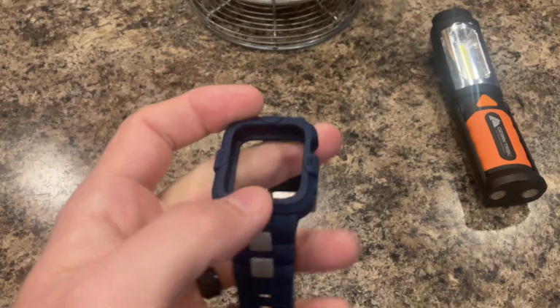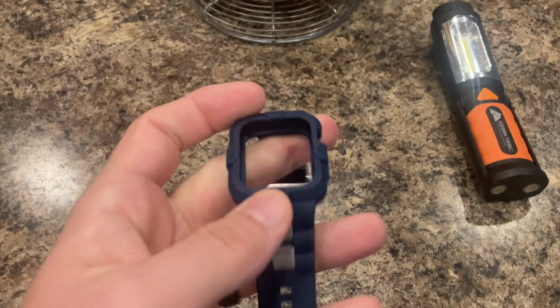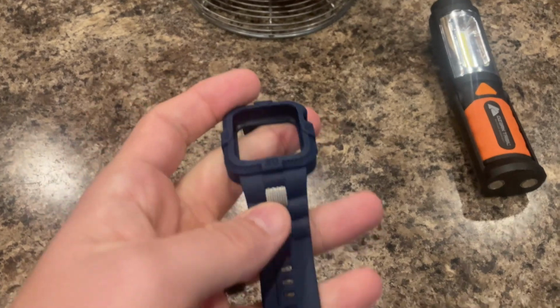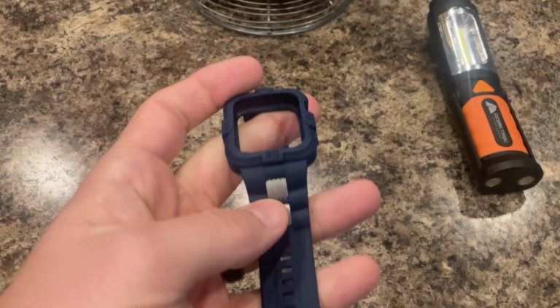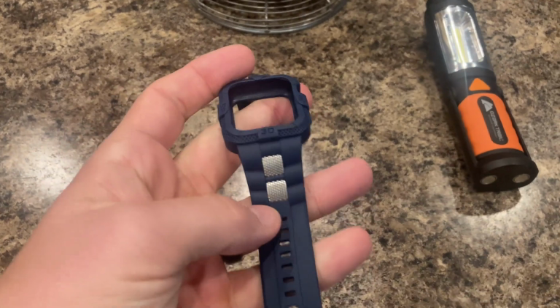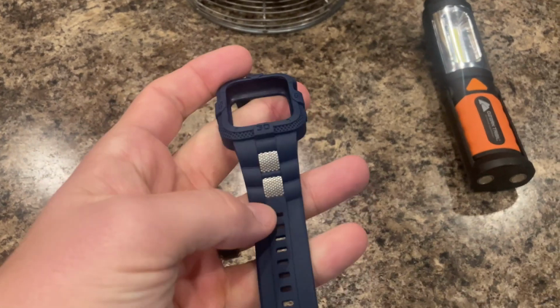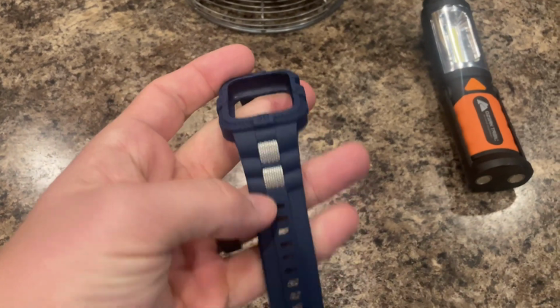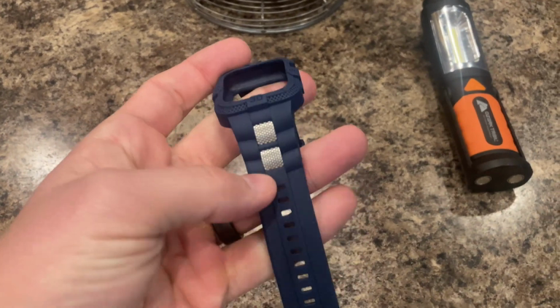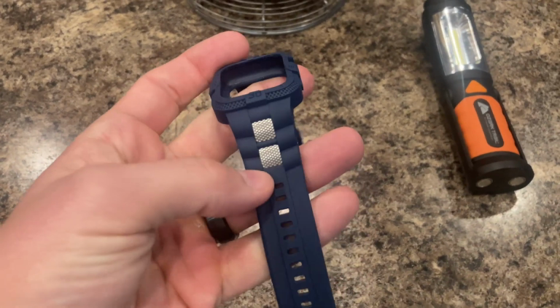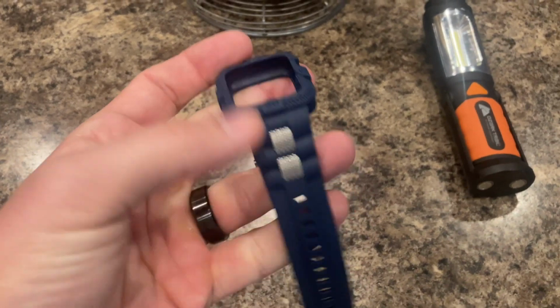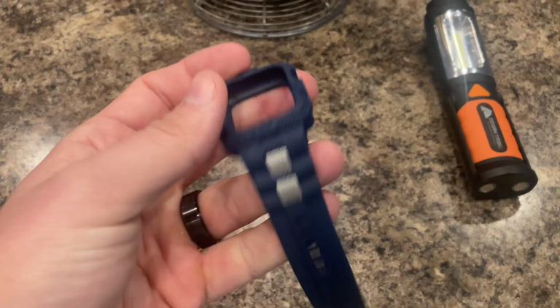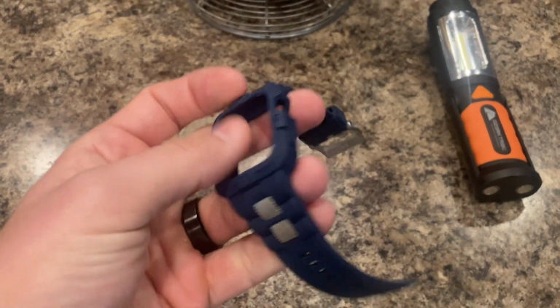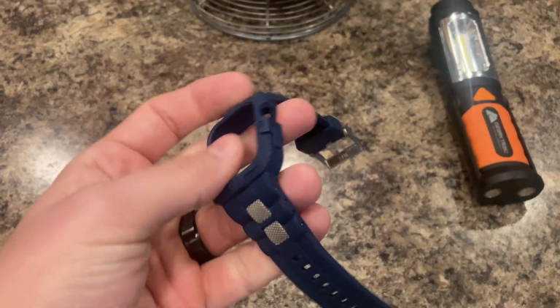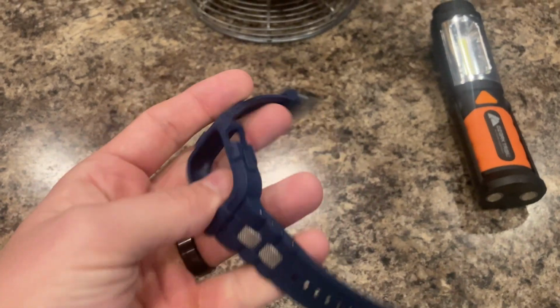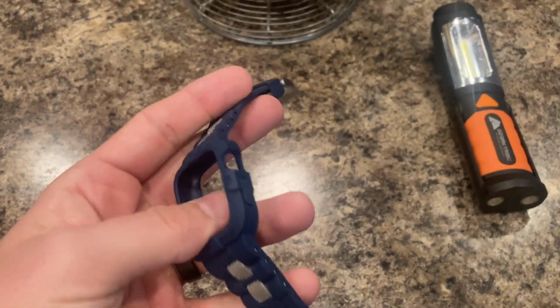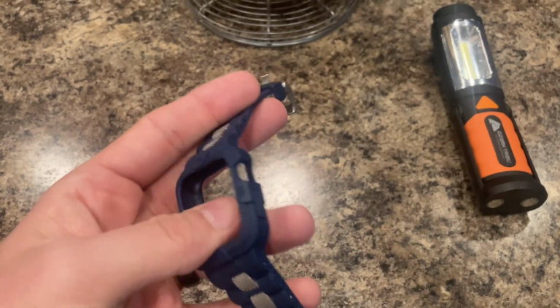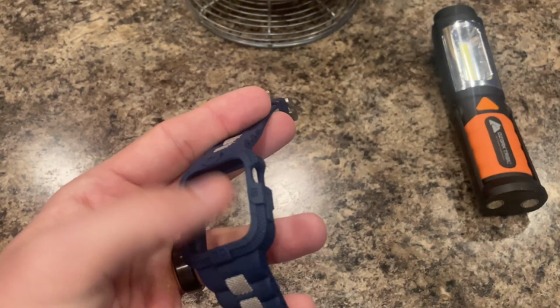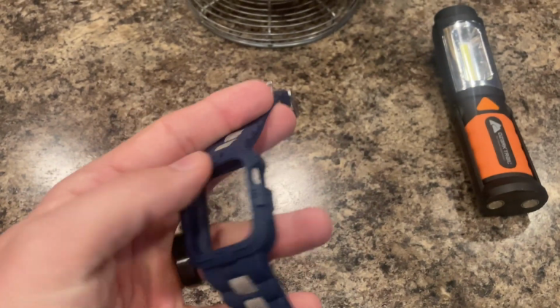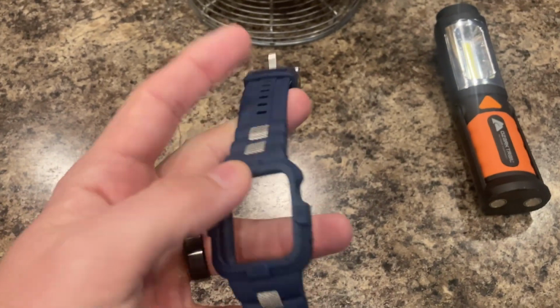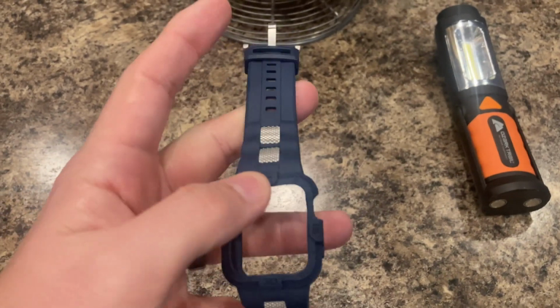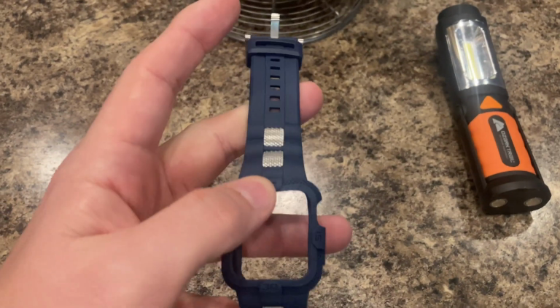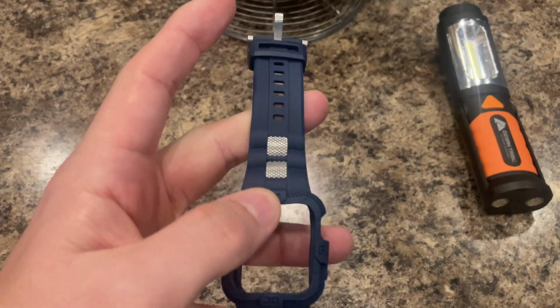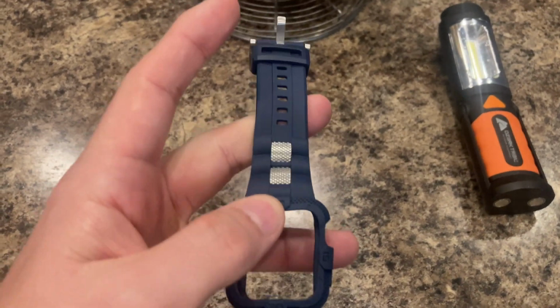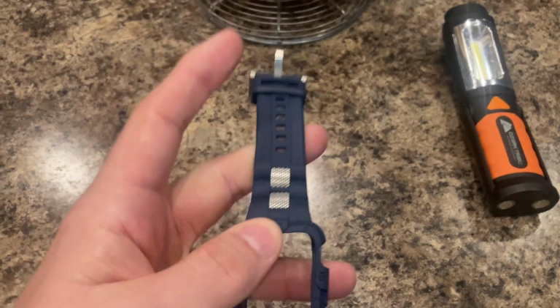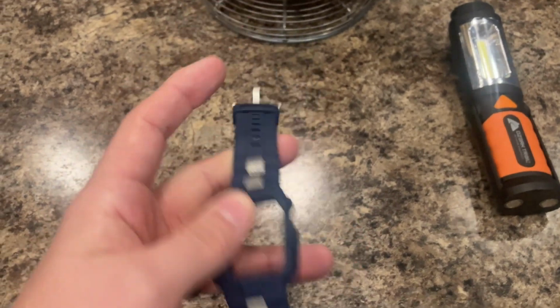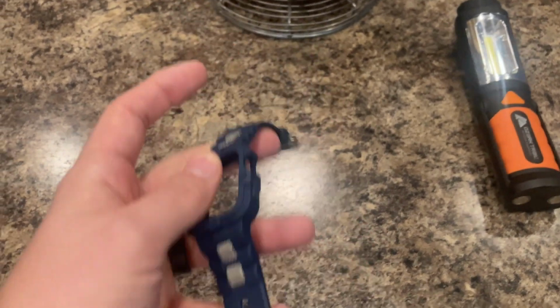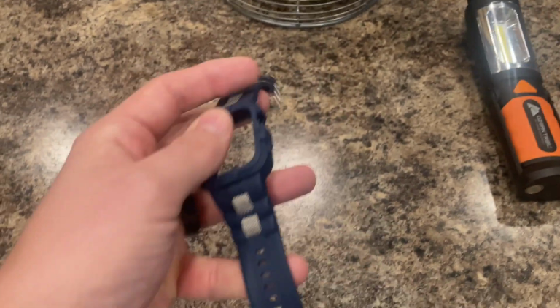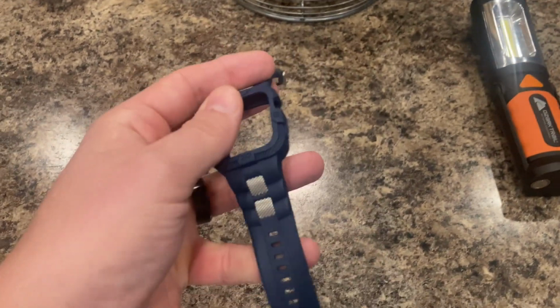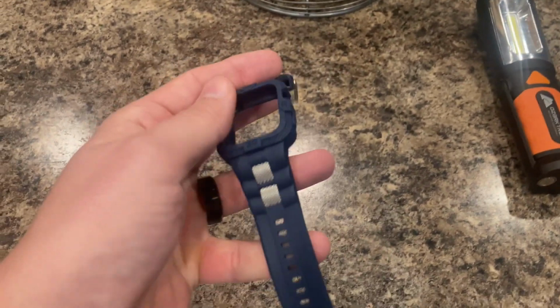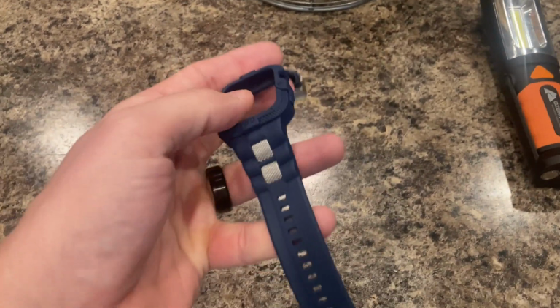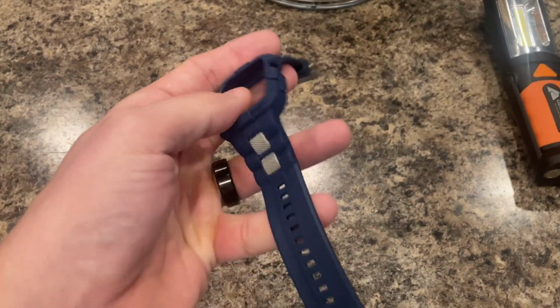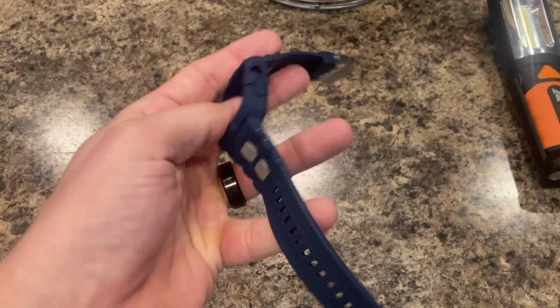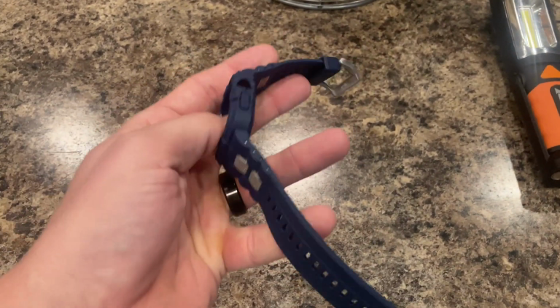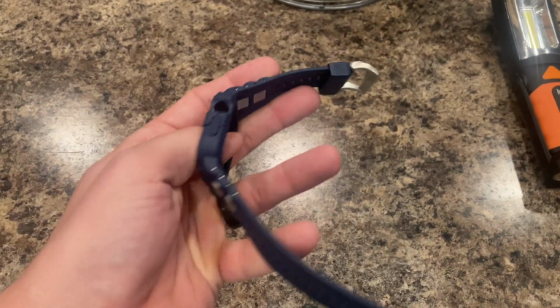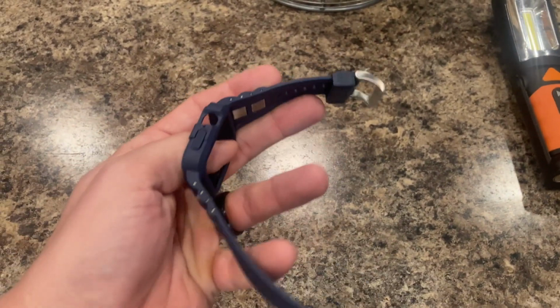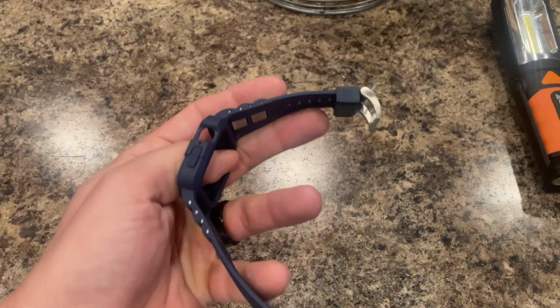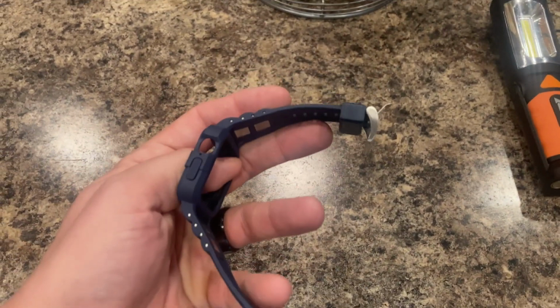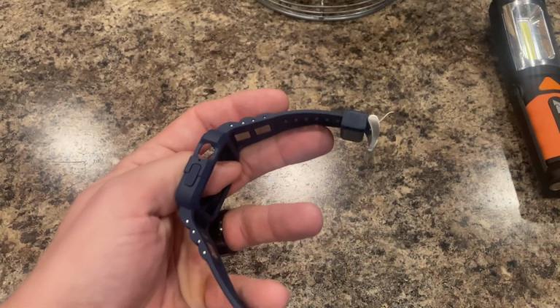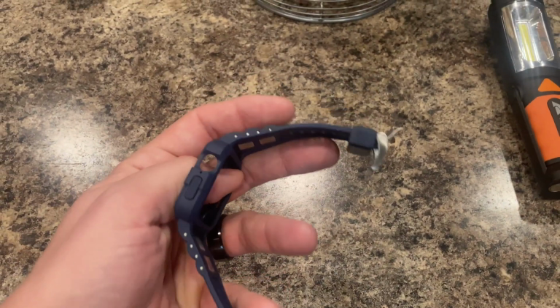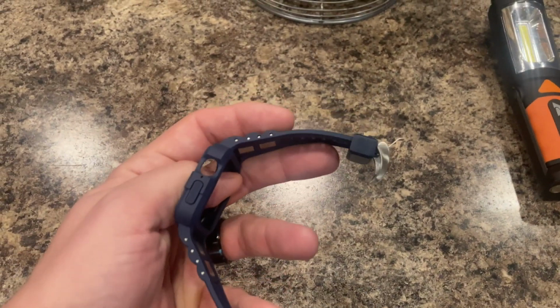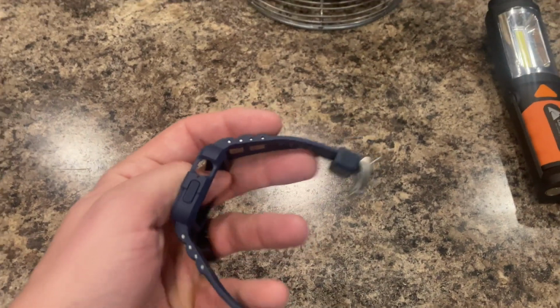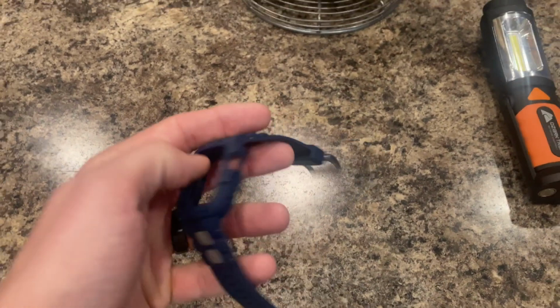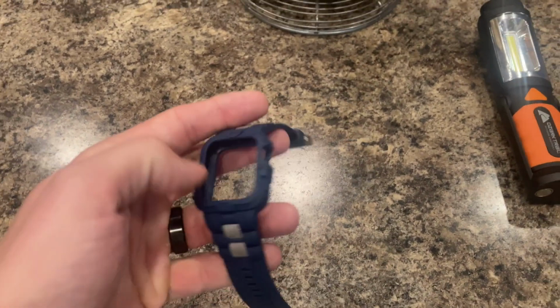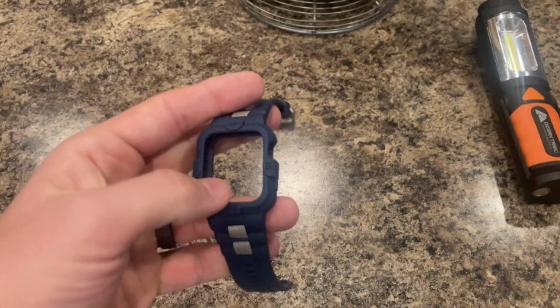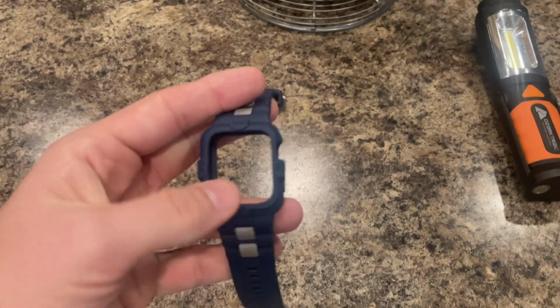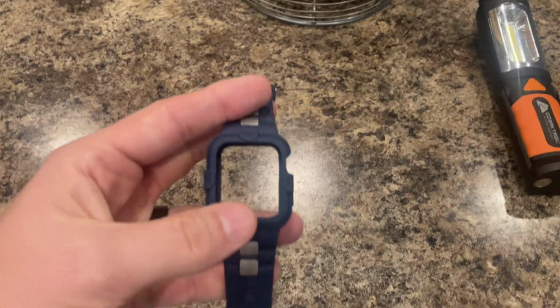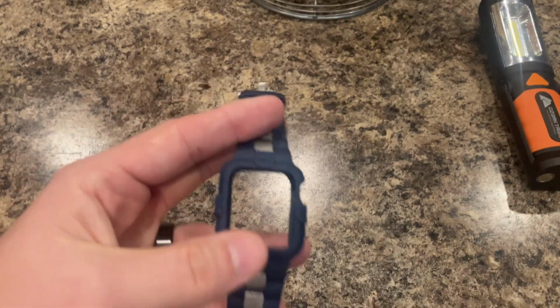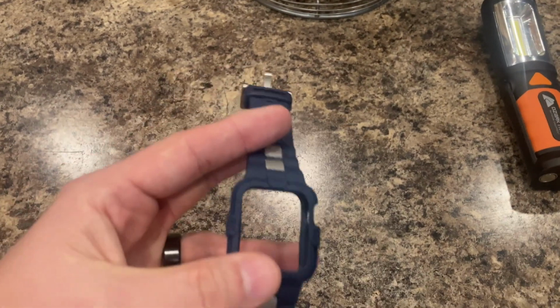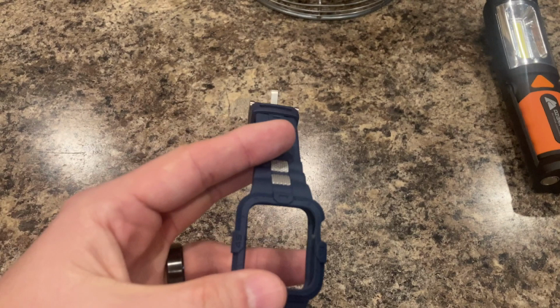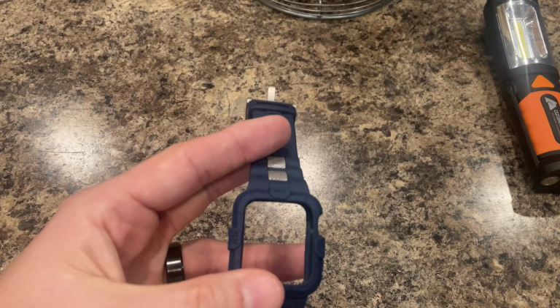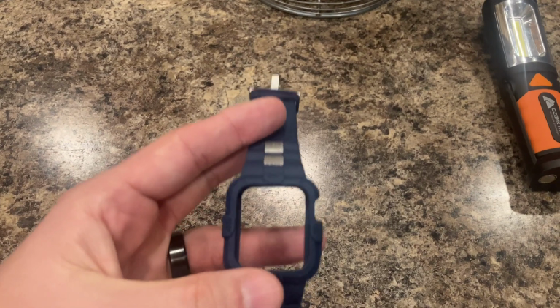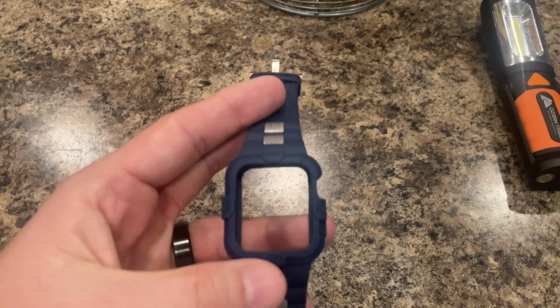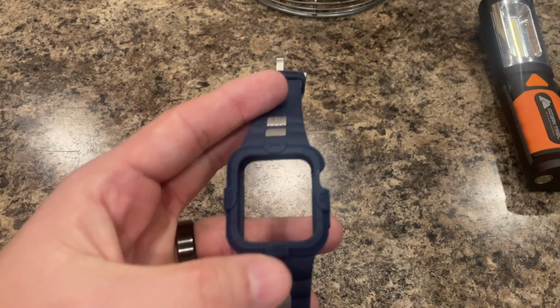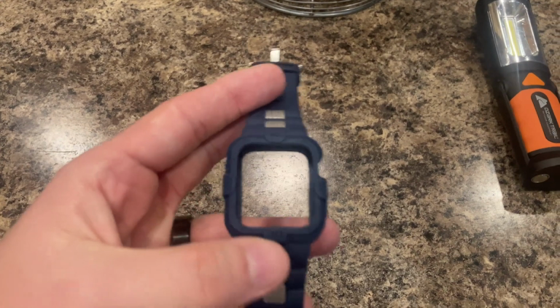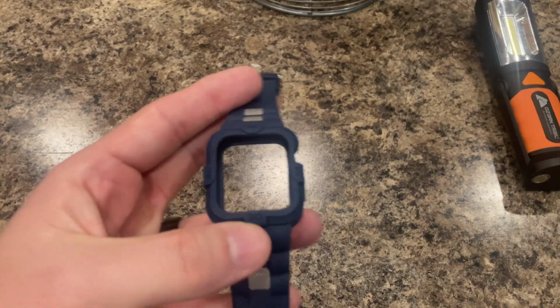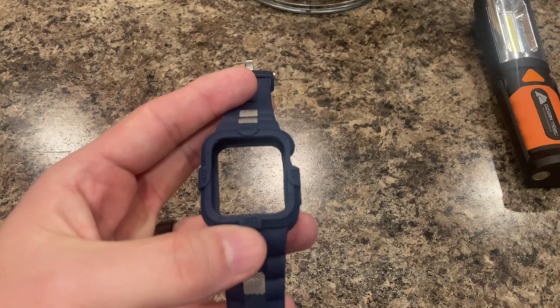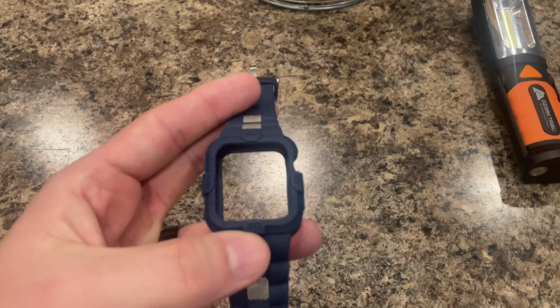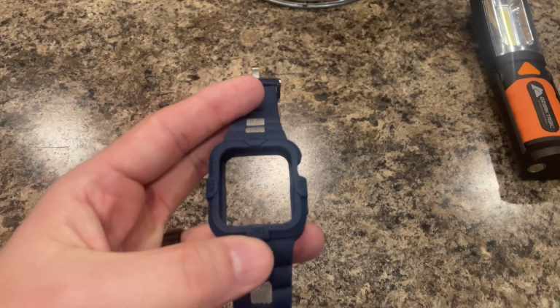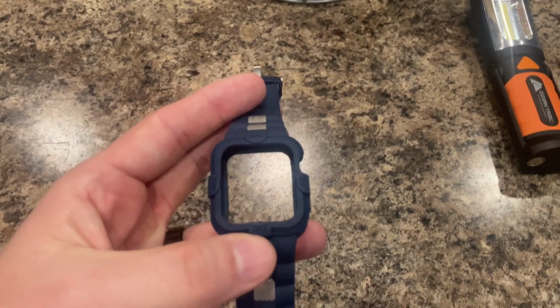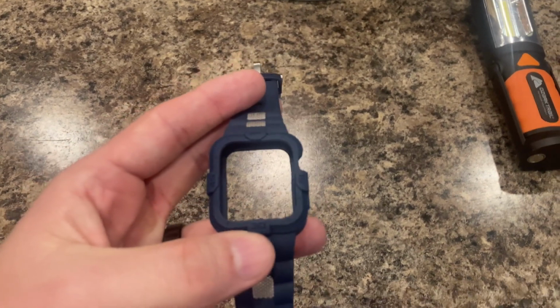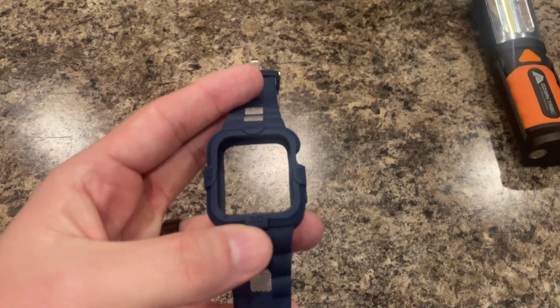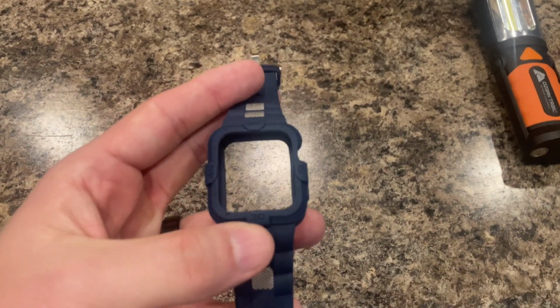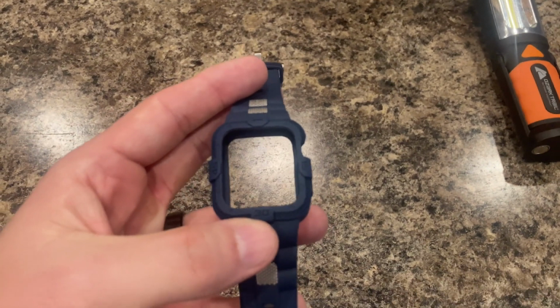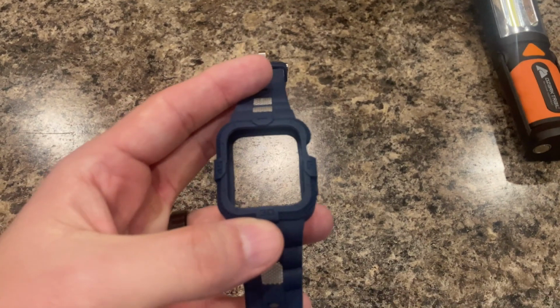I like the Battle Hawks — the St. Louis Battle Hawks football team — and this is their color, so I wanted to get a strap to match that.